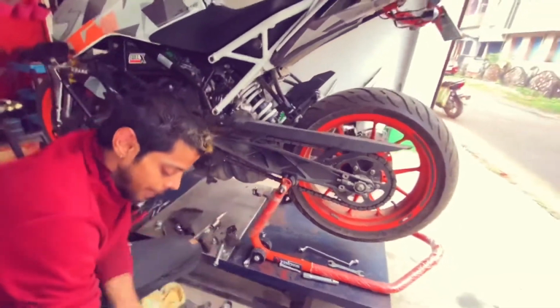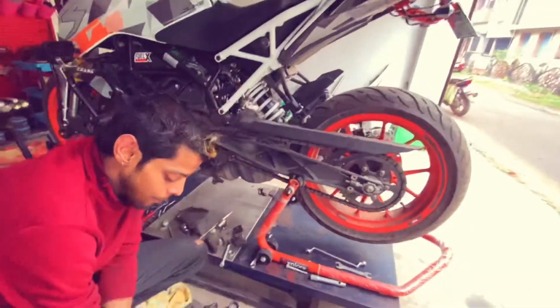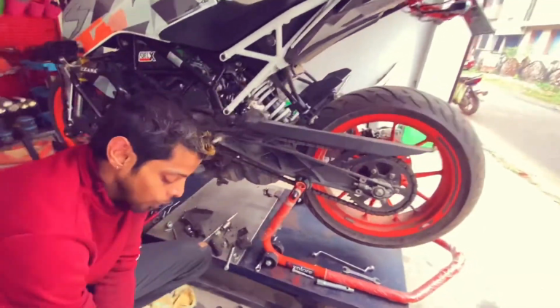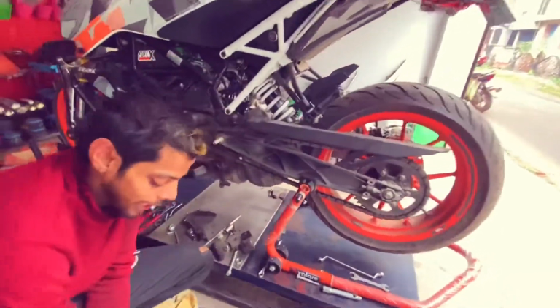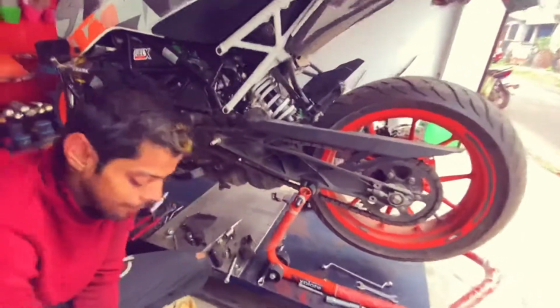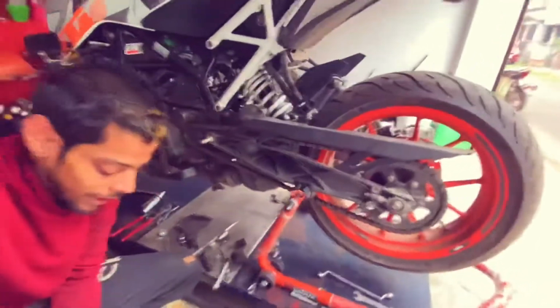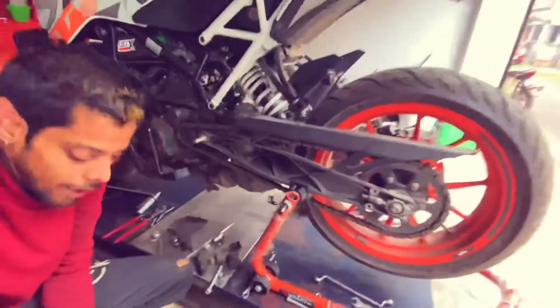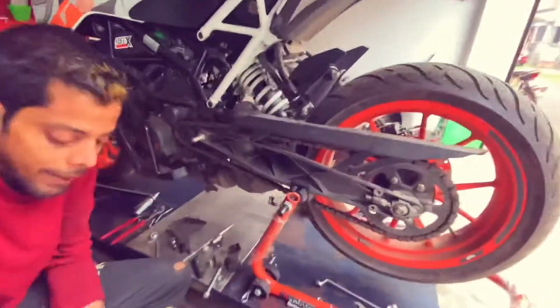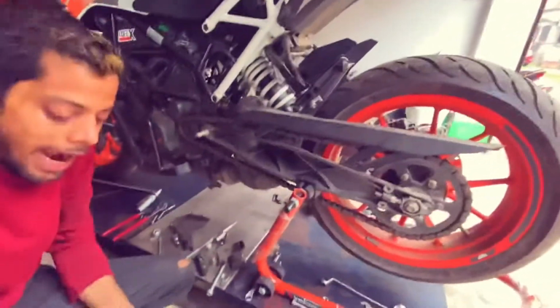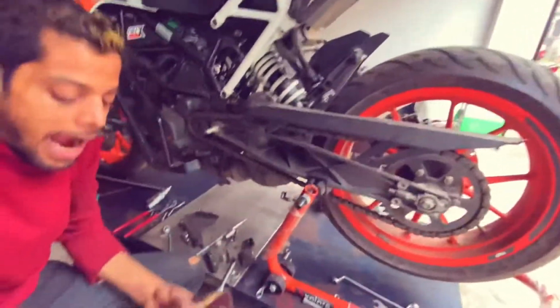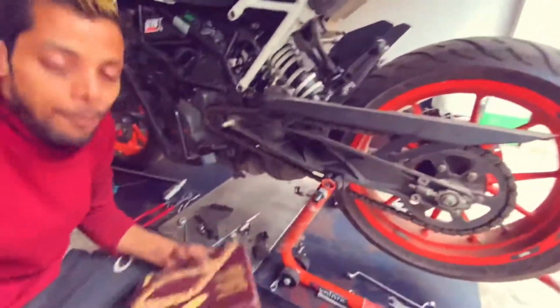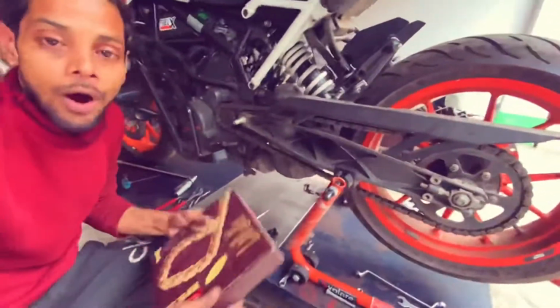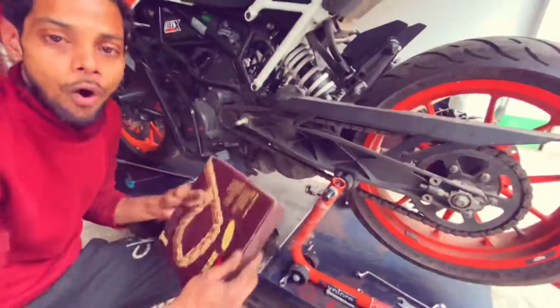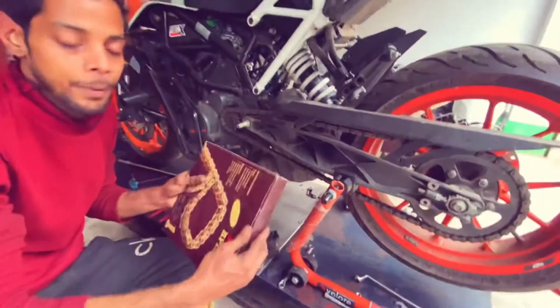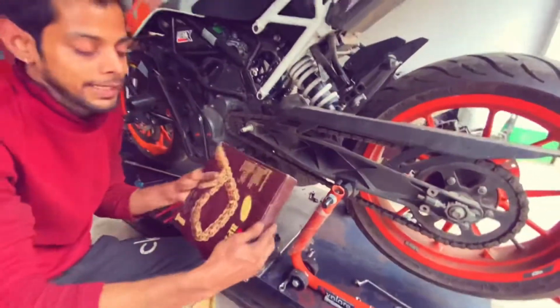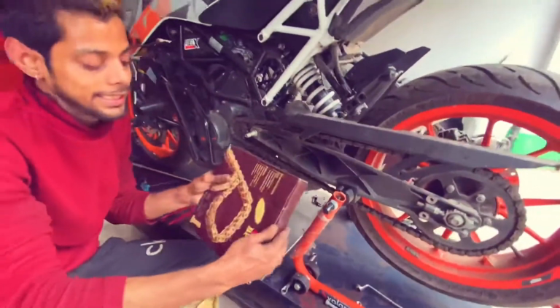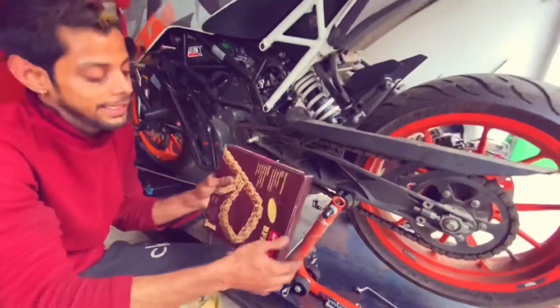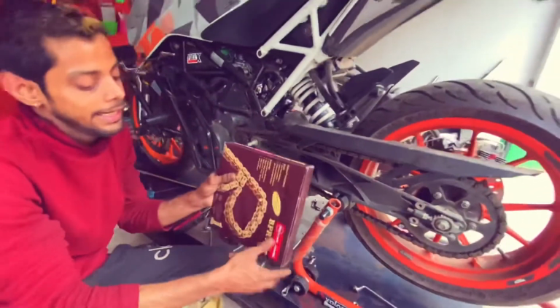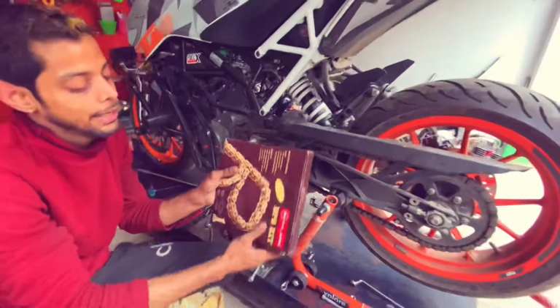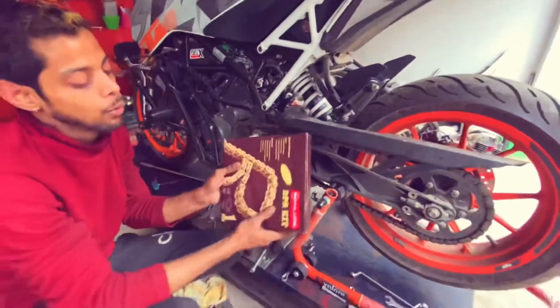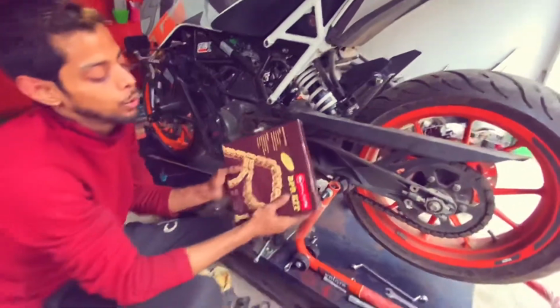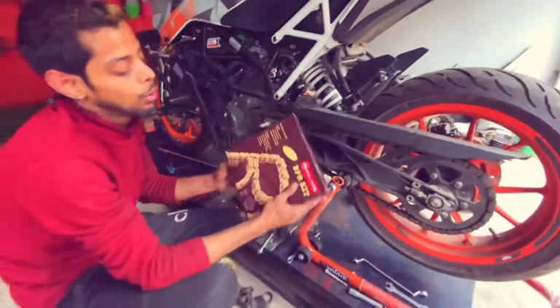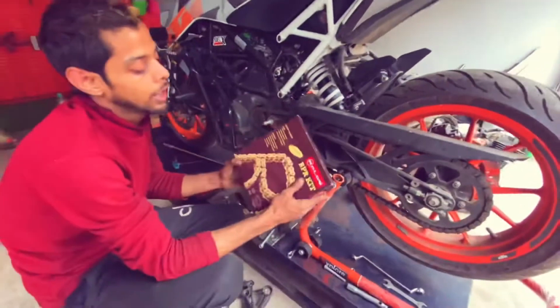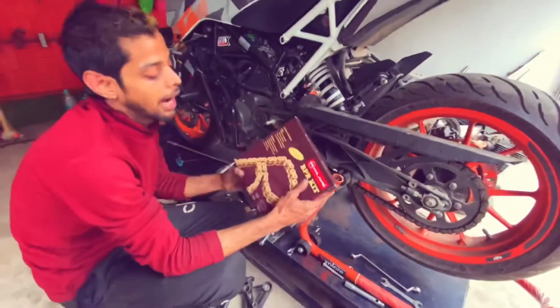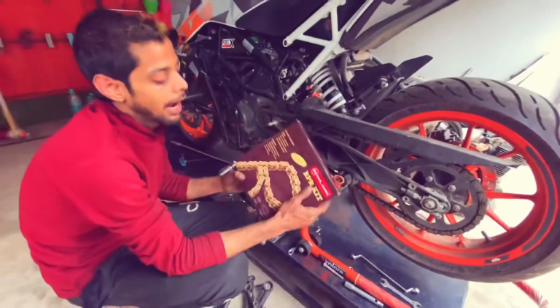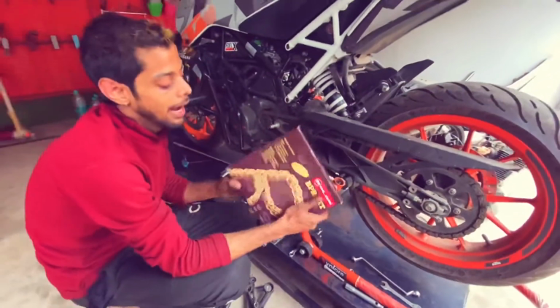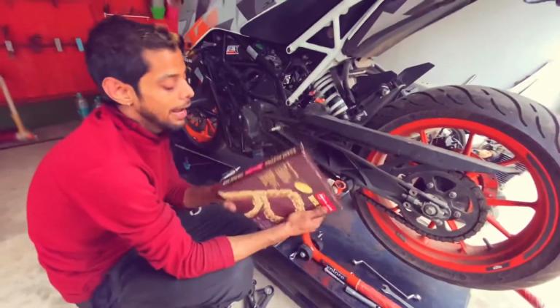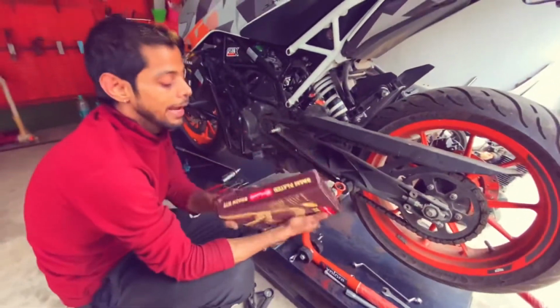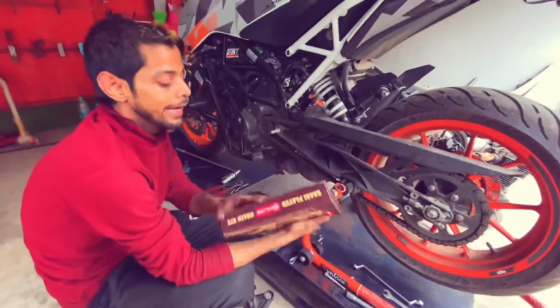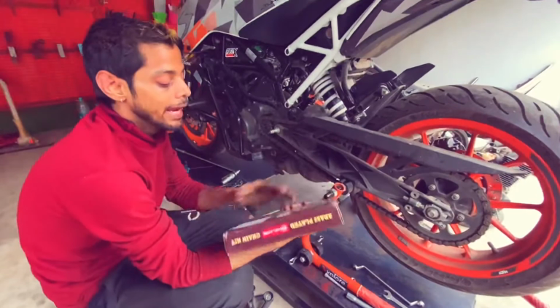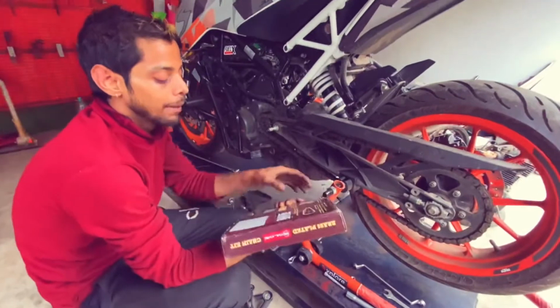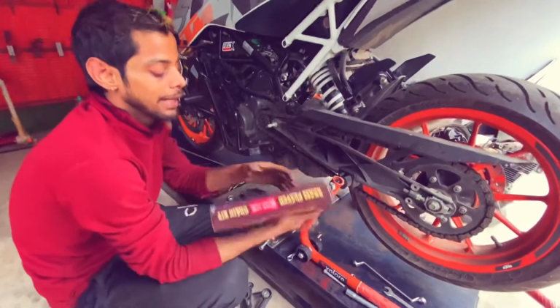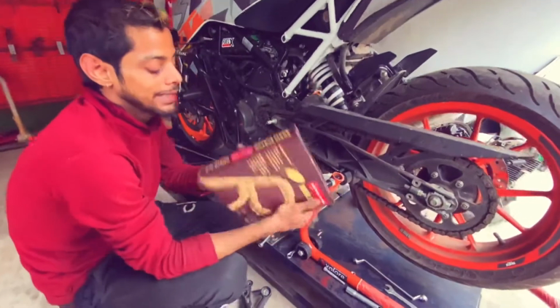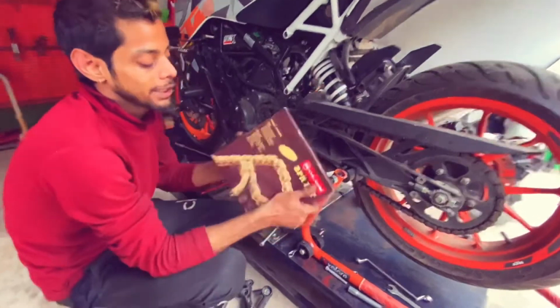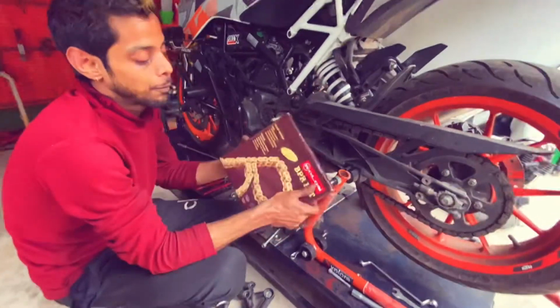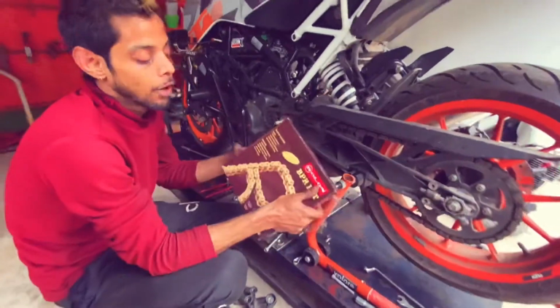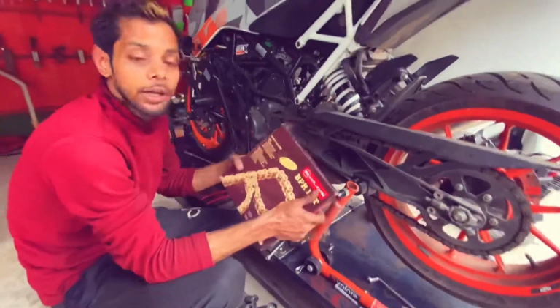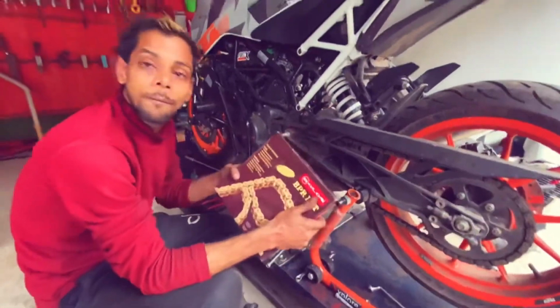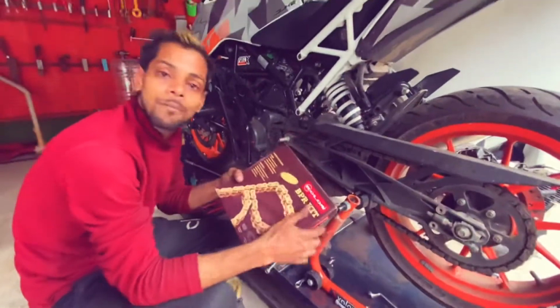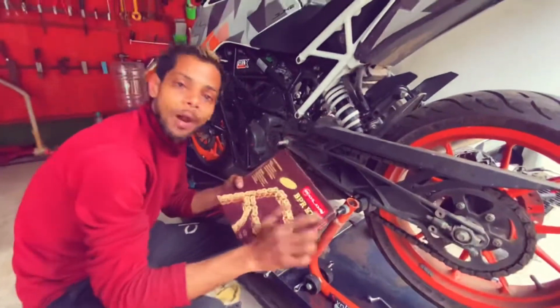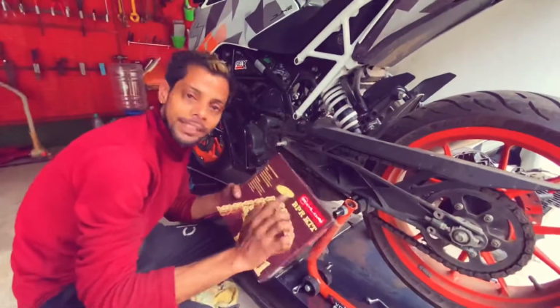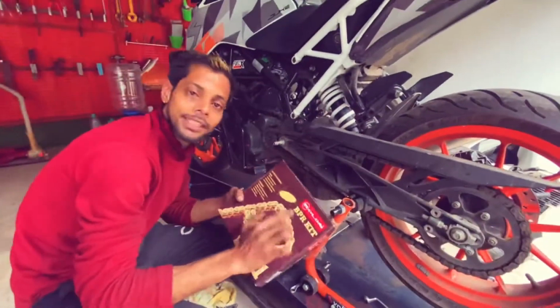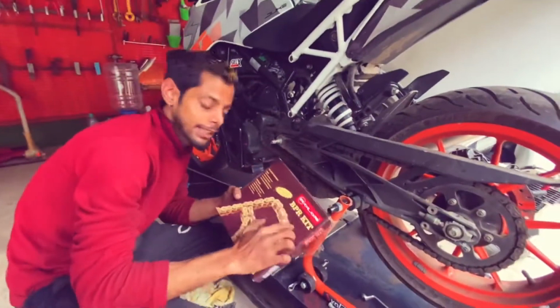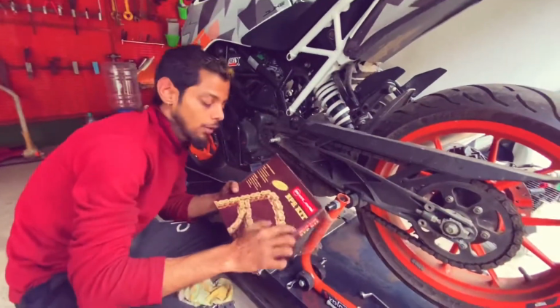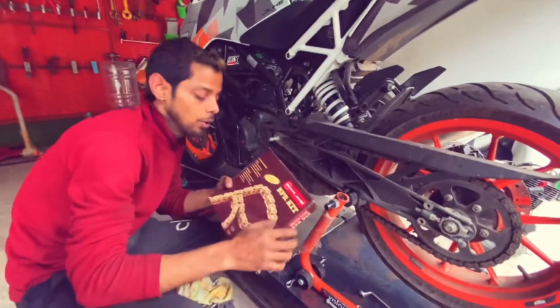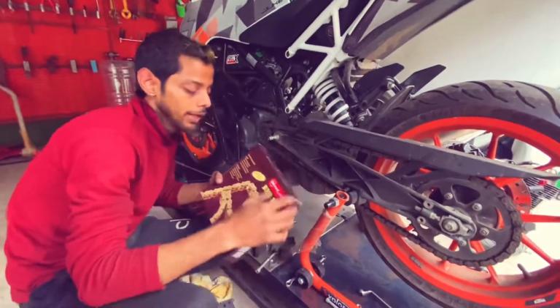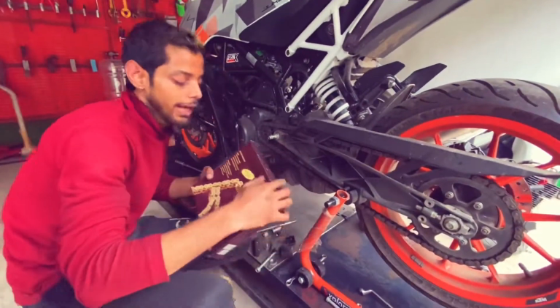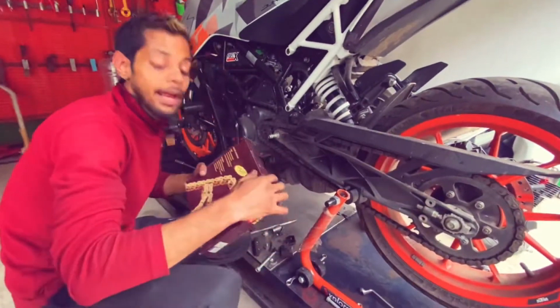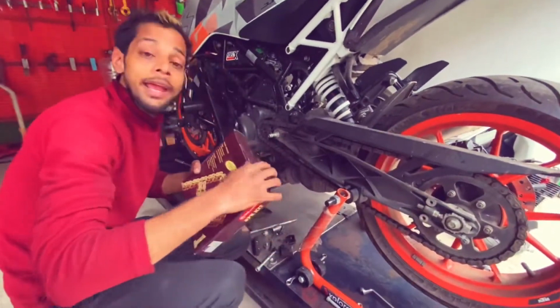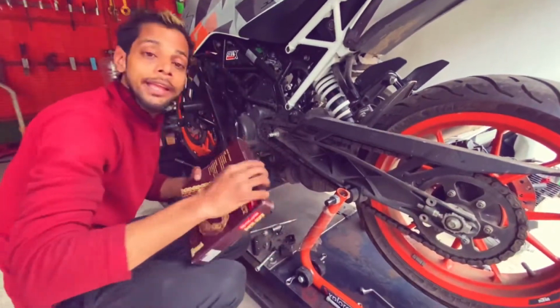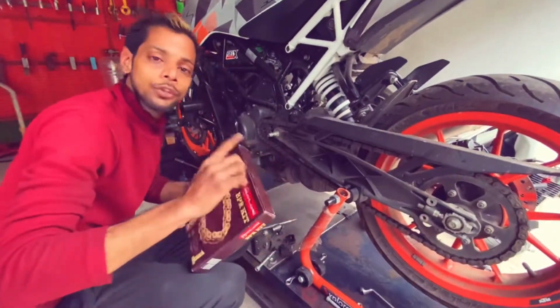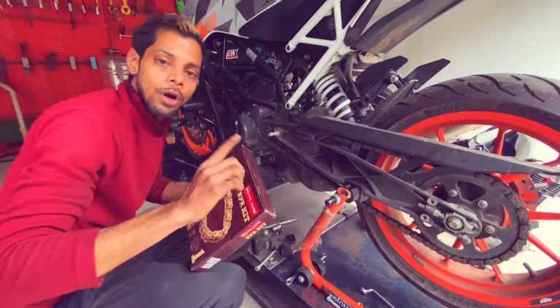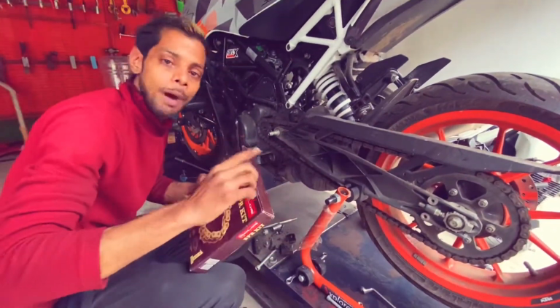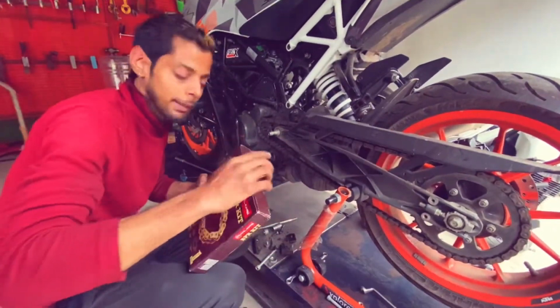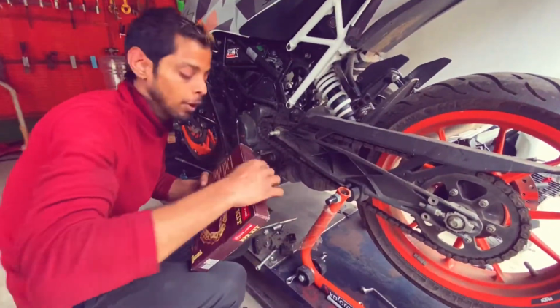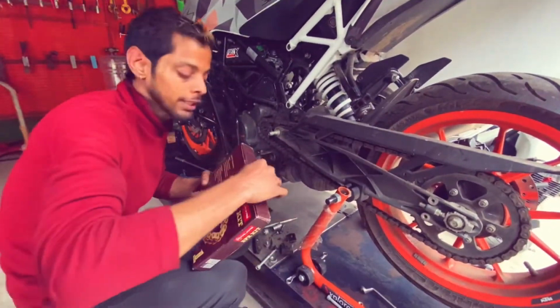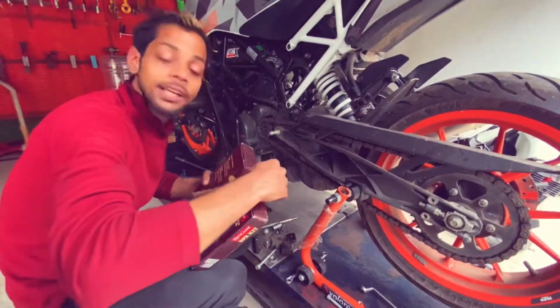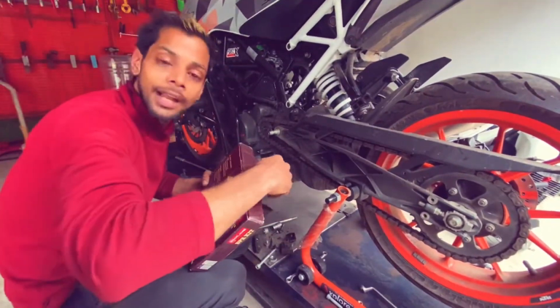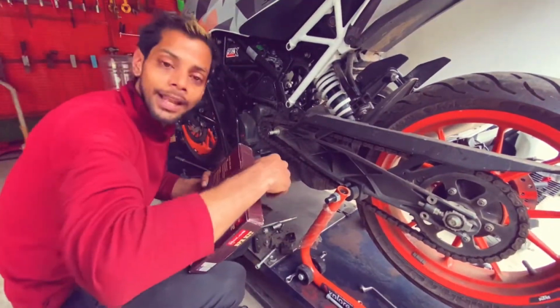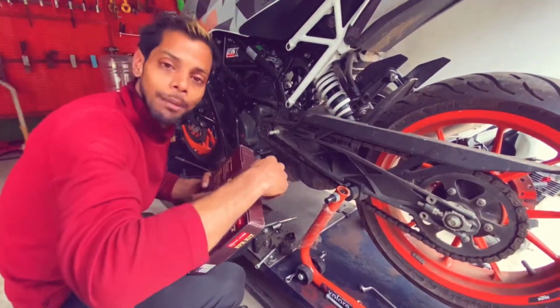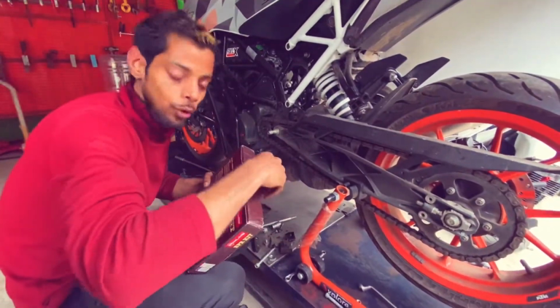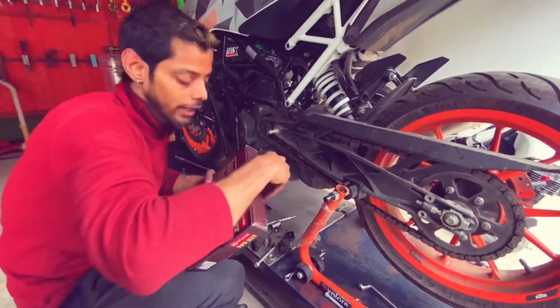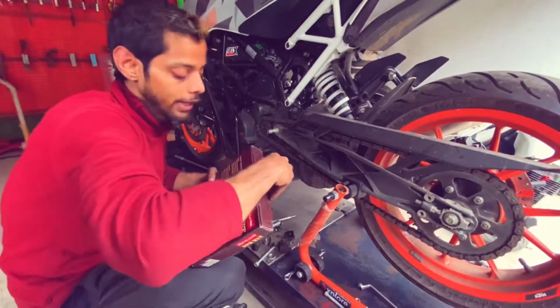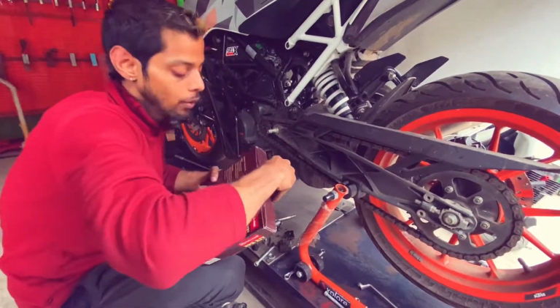What I mean is that you should obviously purchase this chain from Rollon. We will unbox this so you guys can see it.